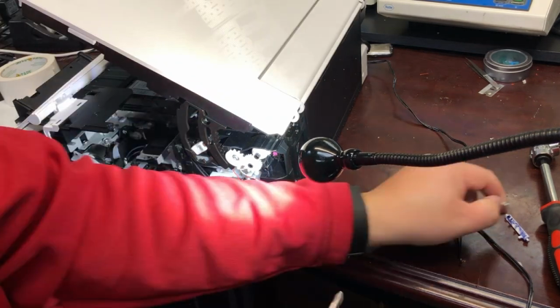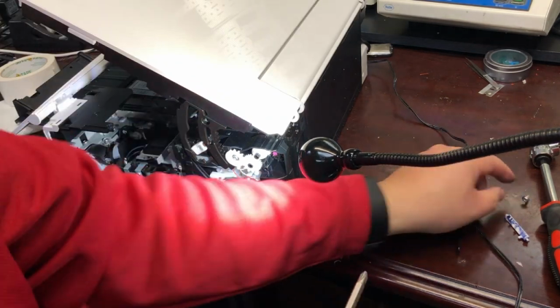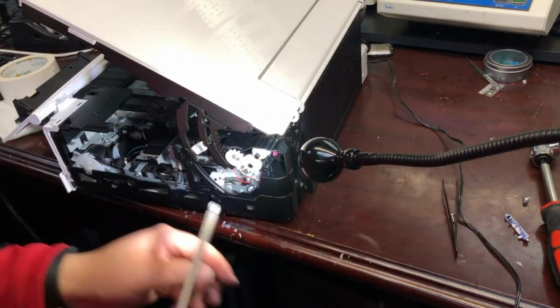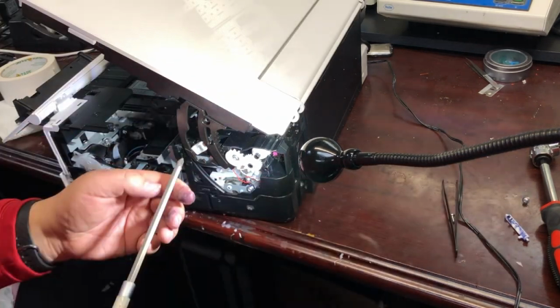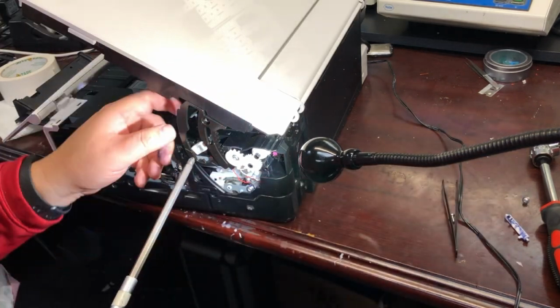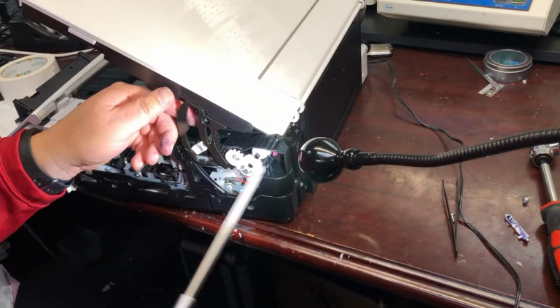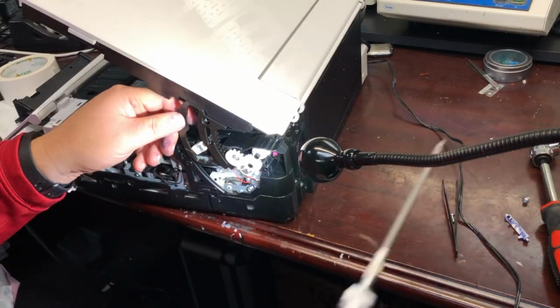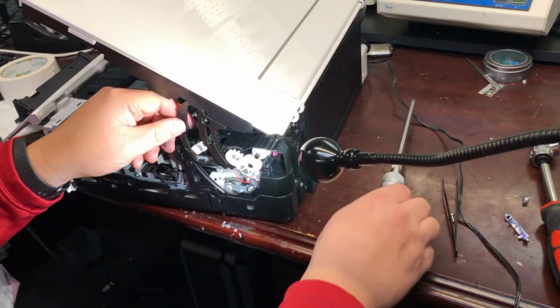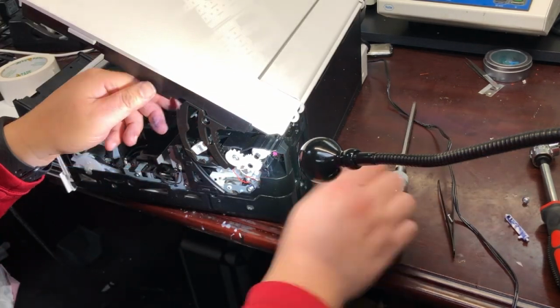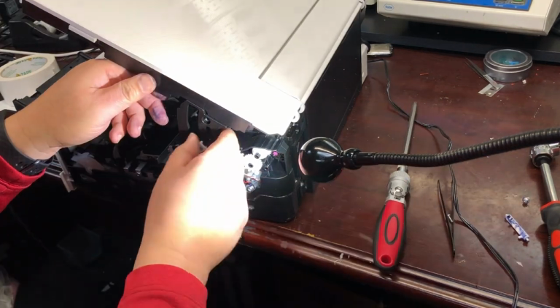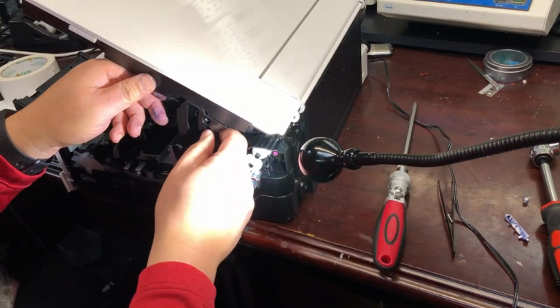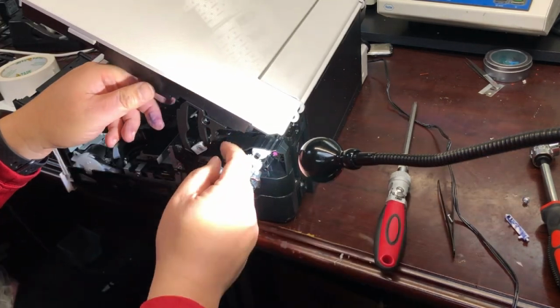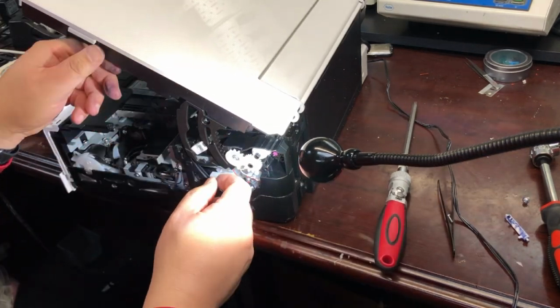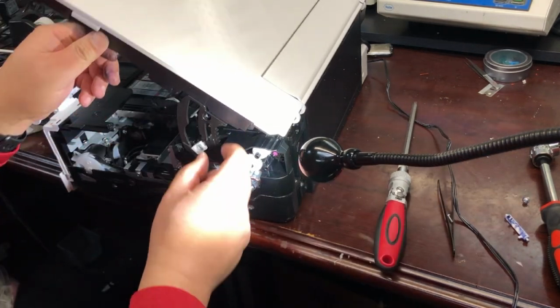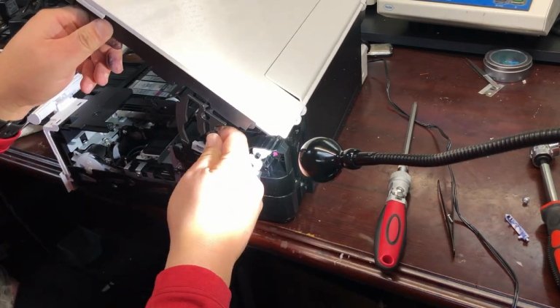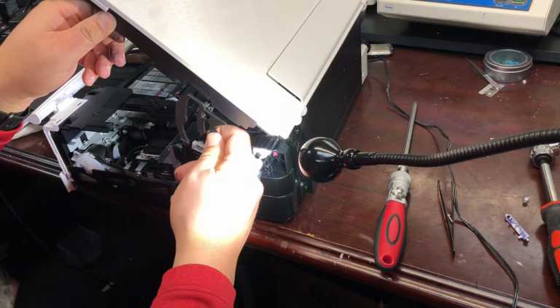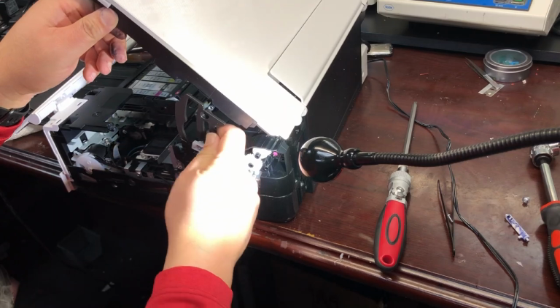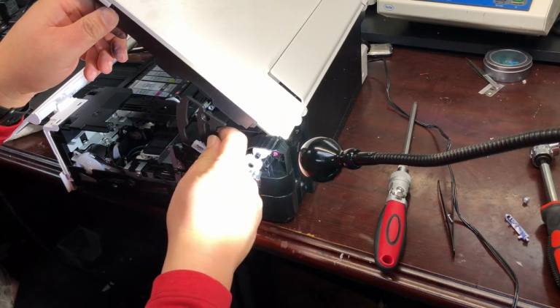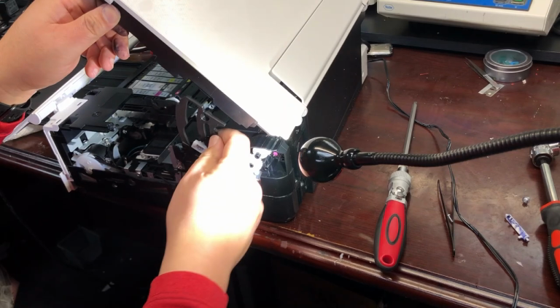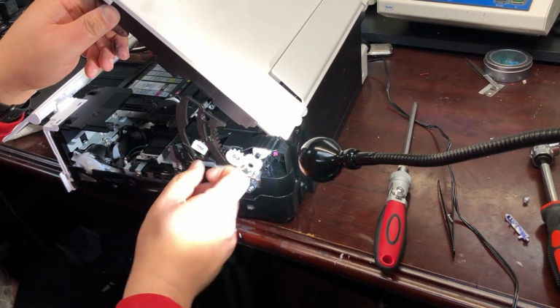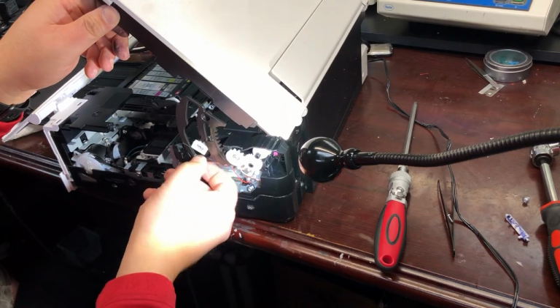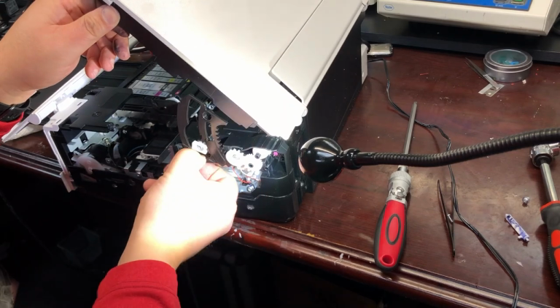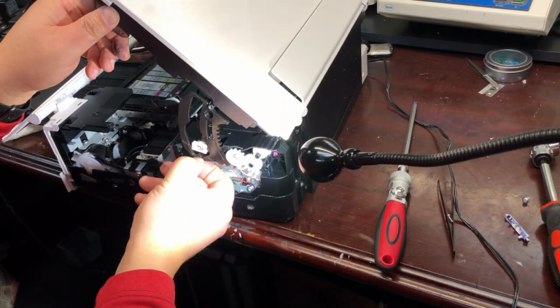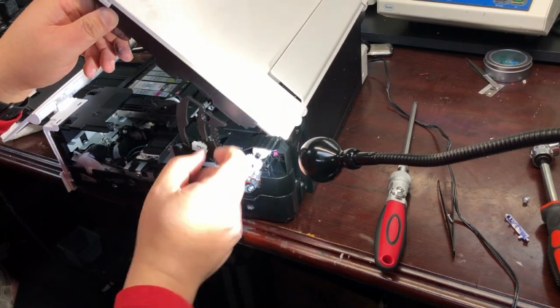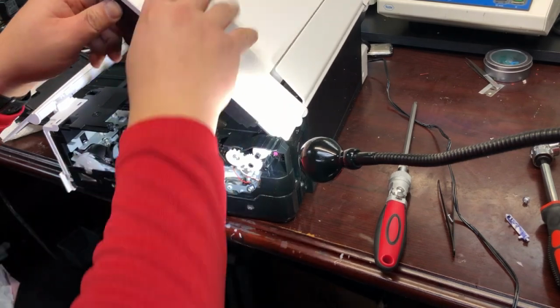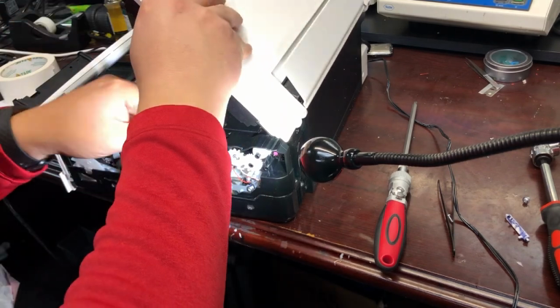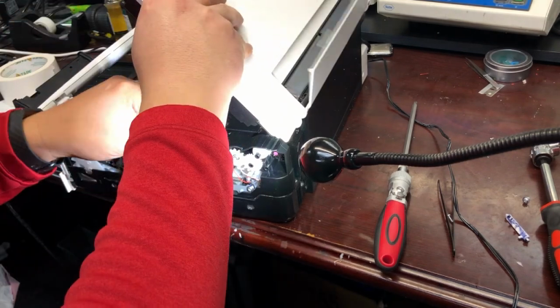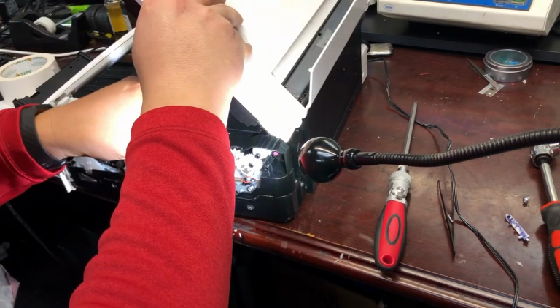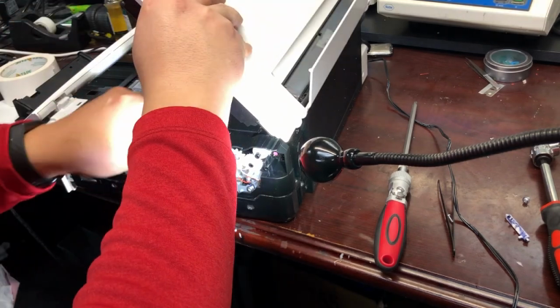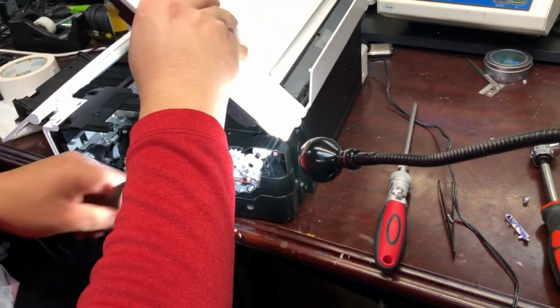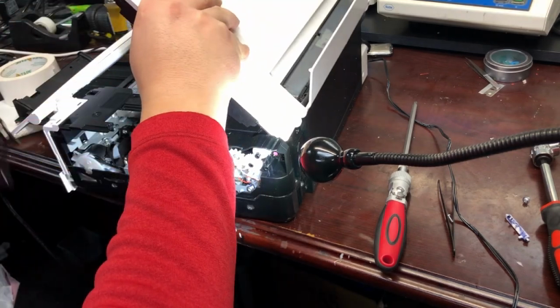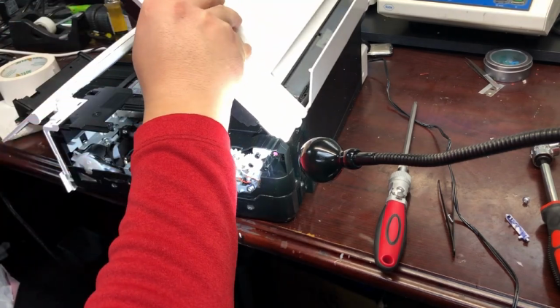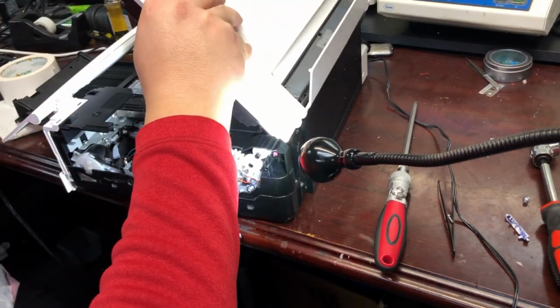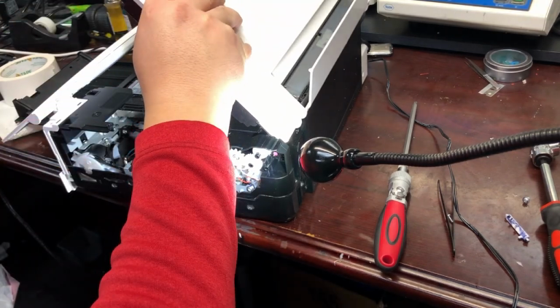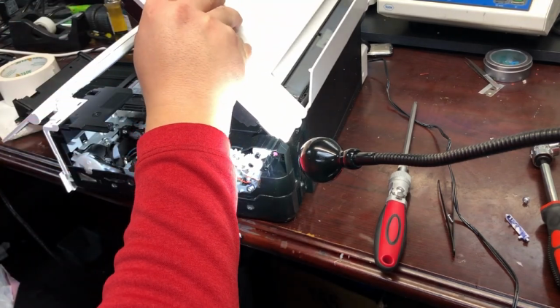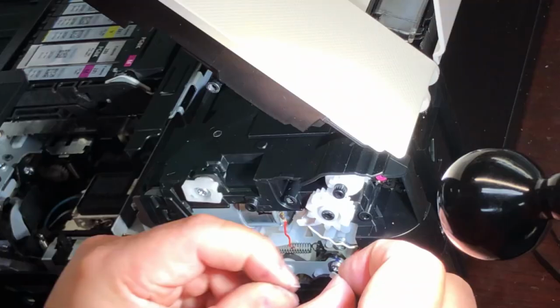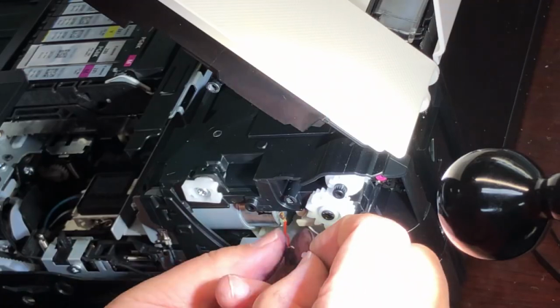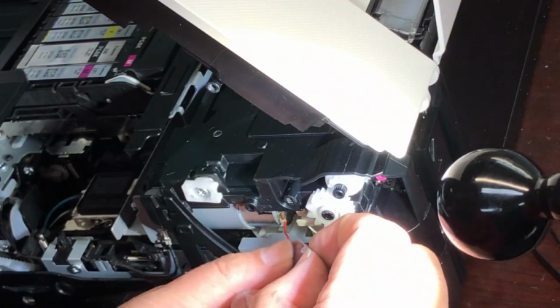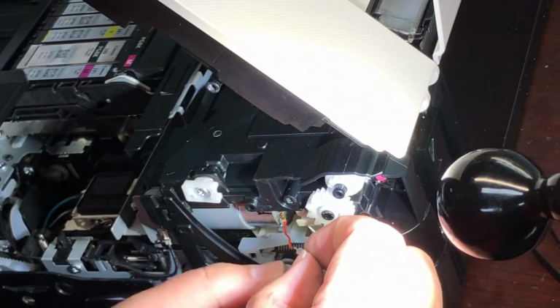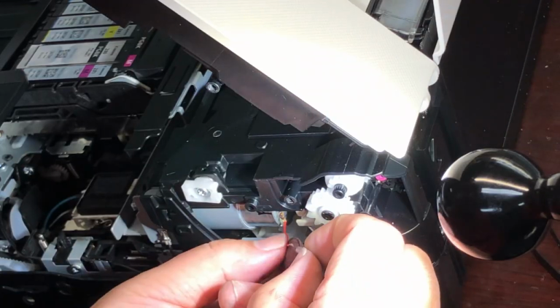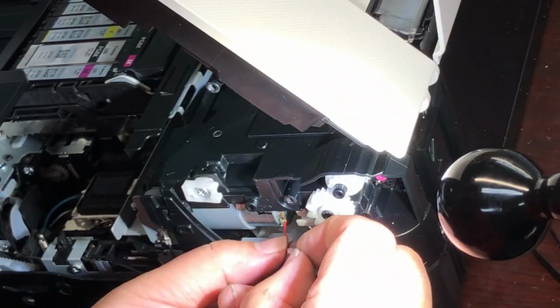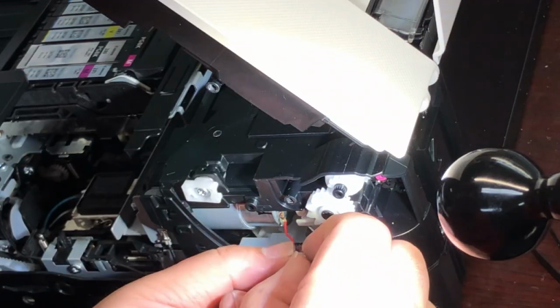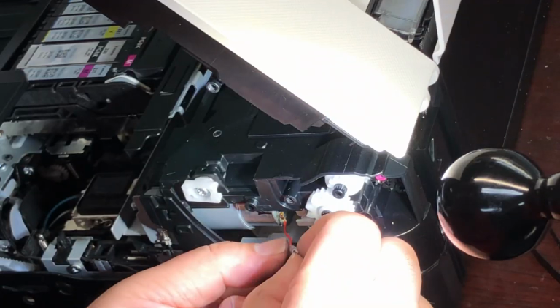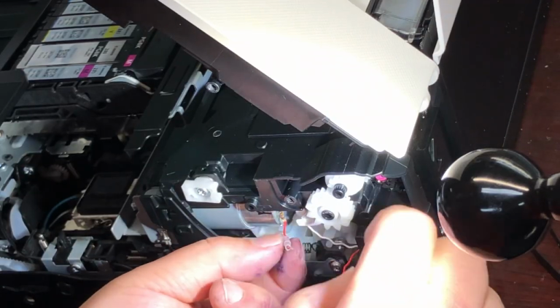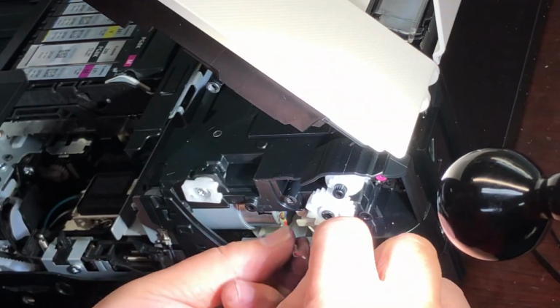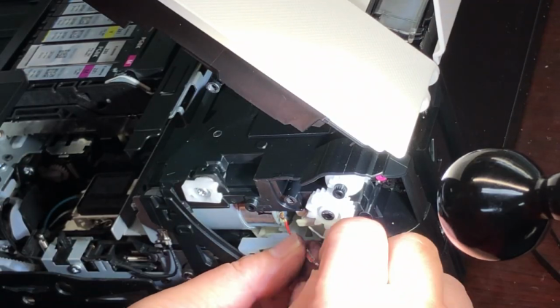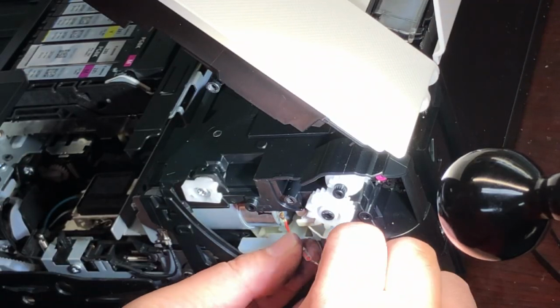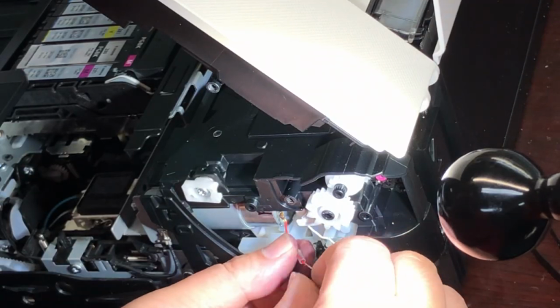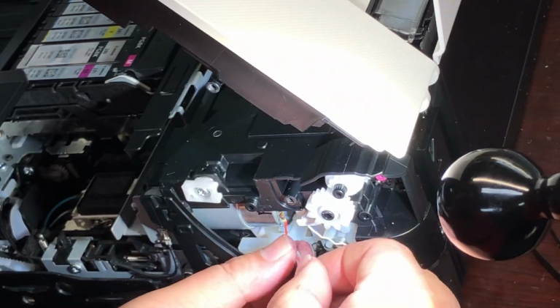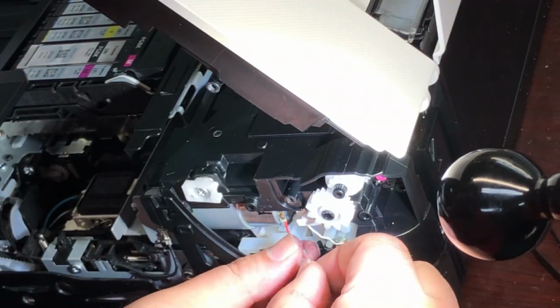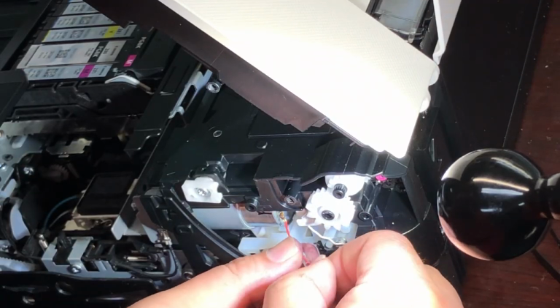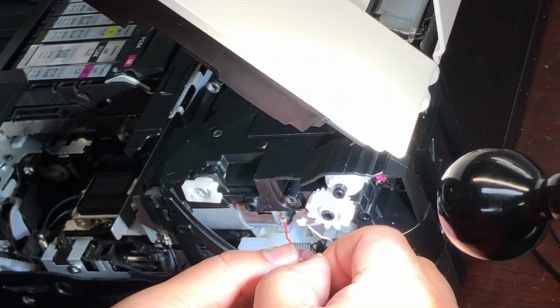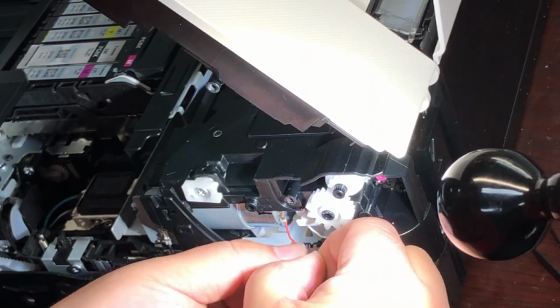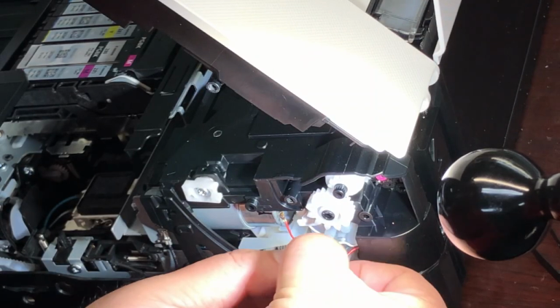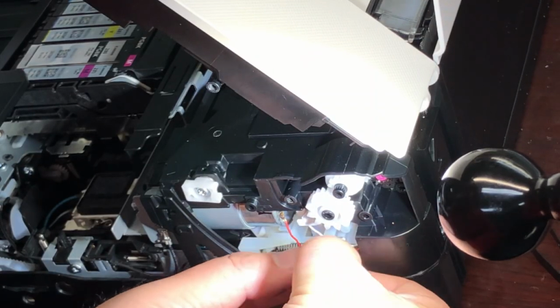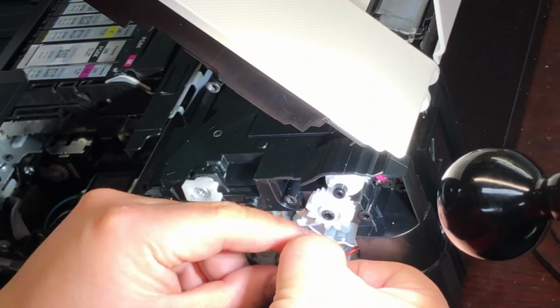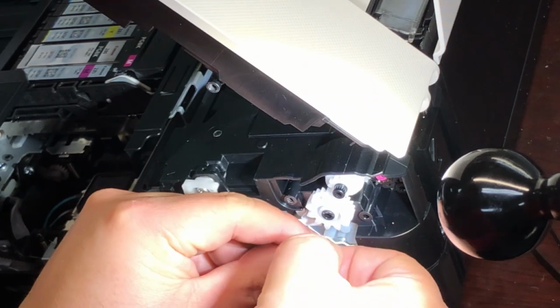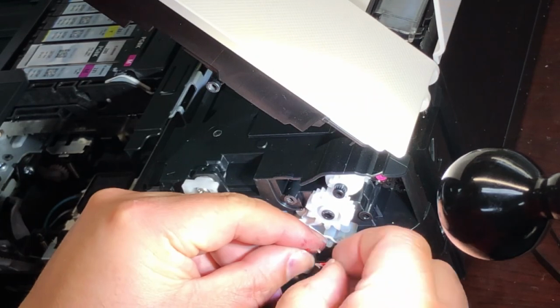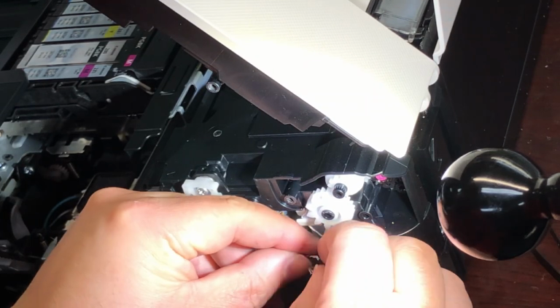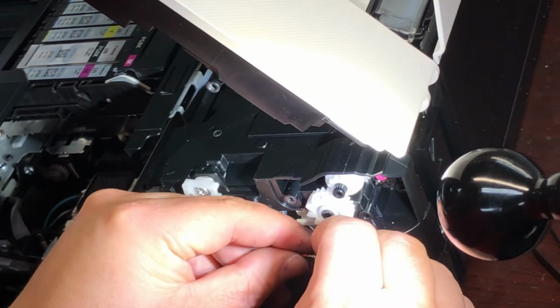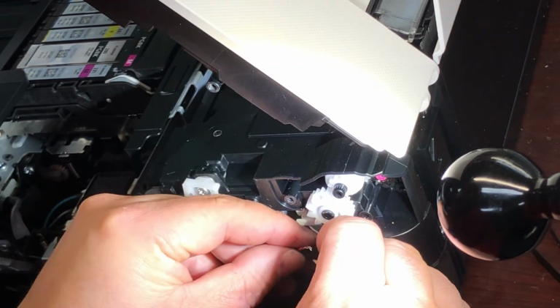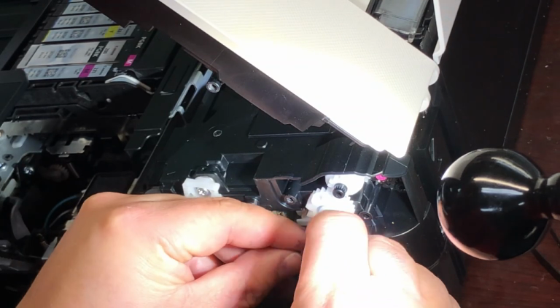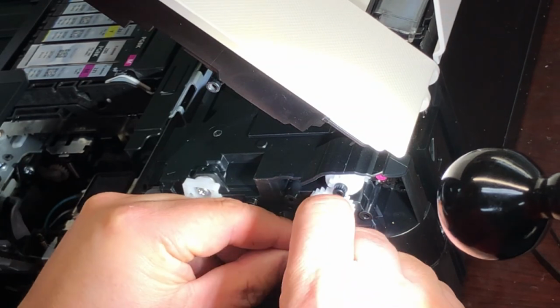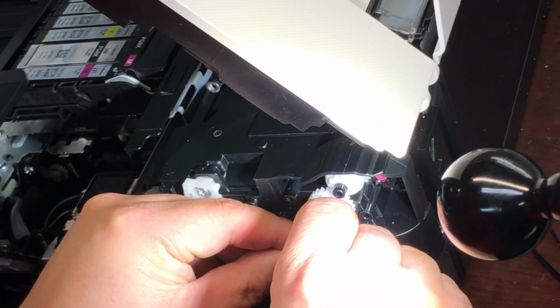I'll put a link above to show you how to take this side panel off so you can service your printer.